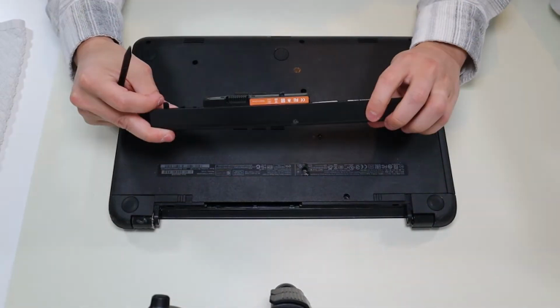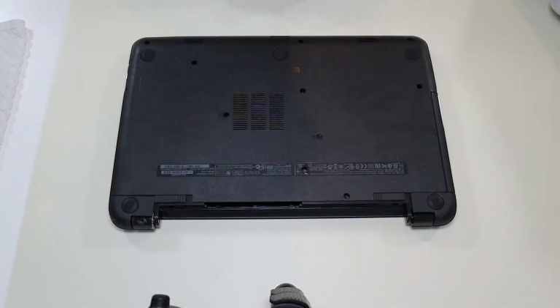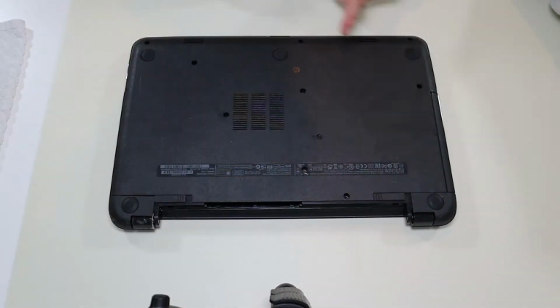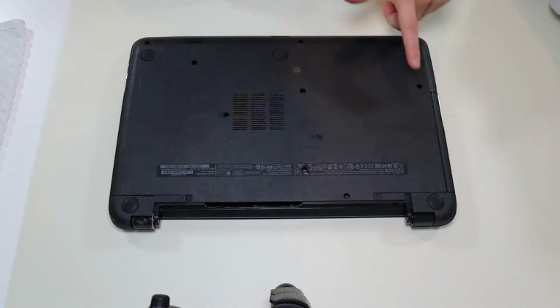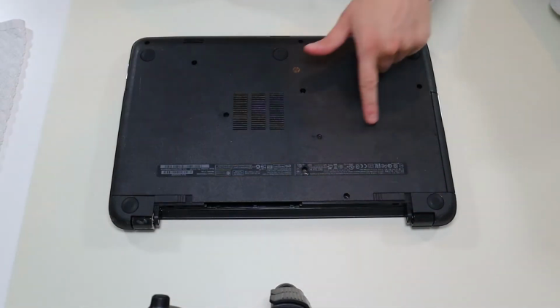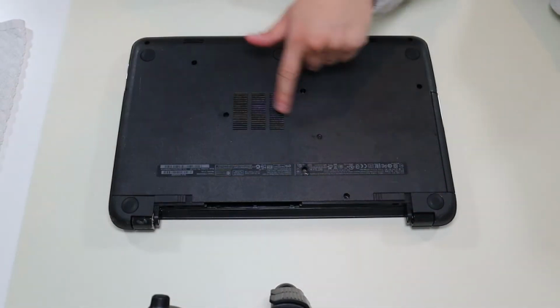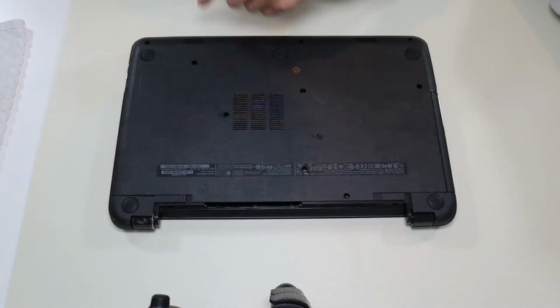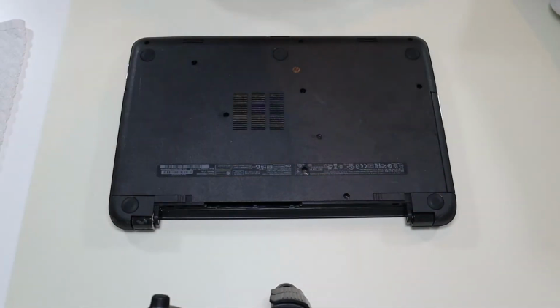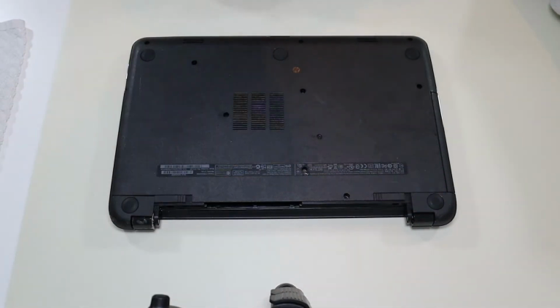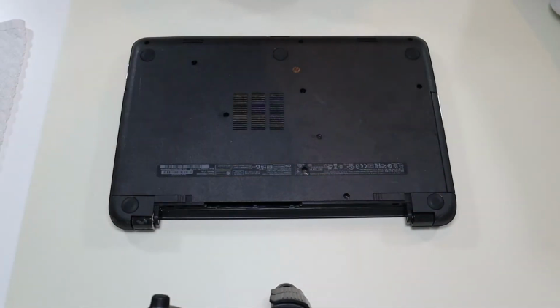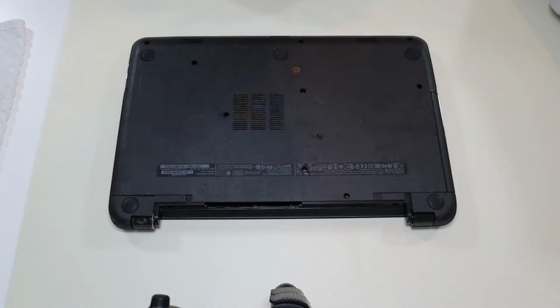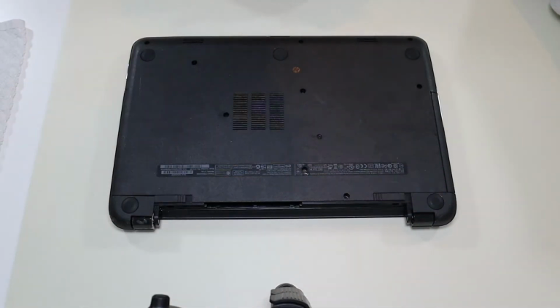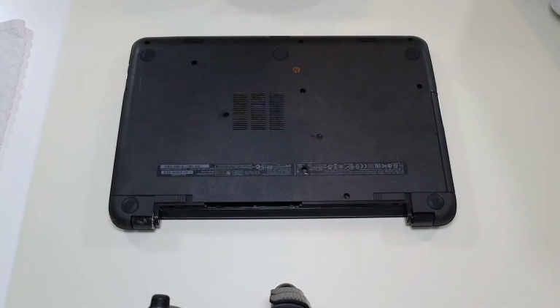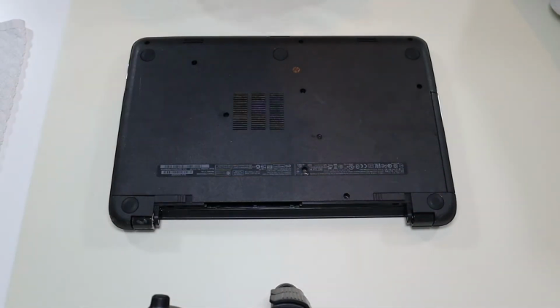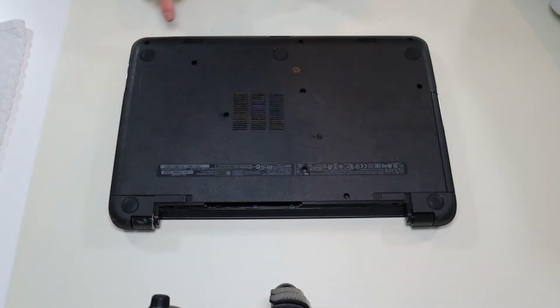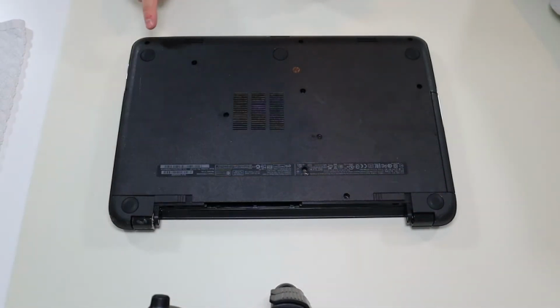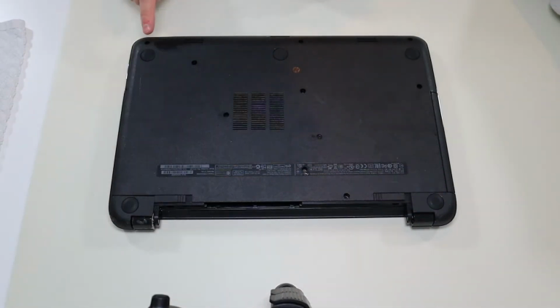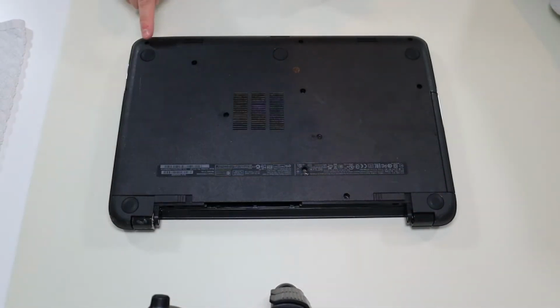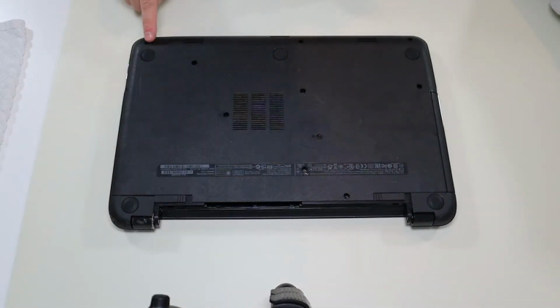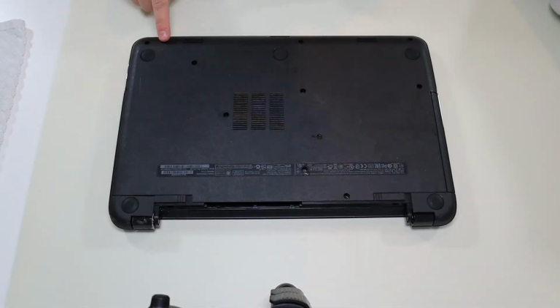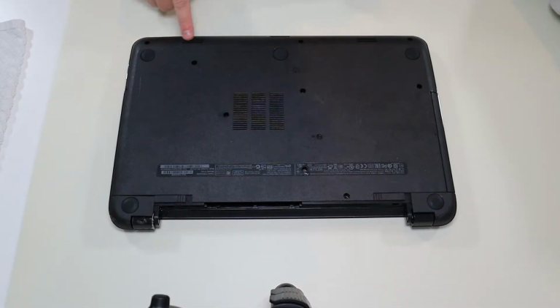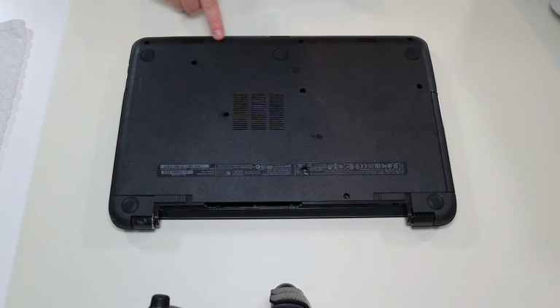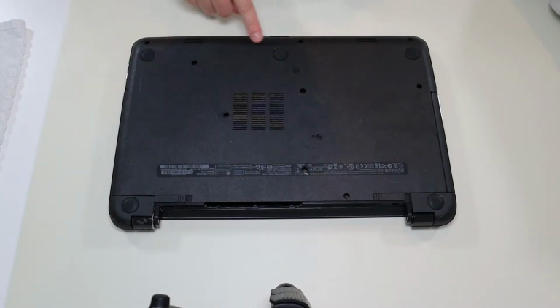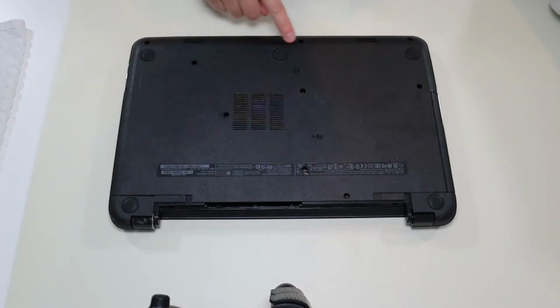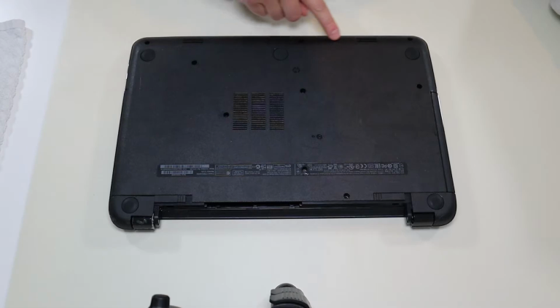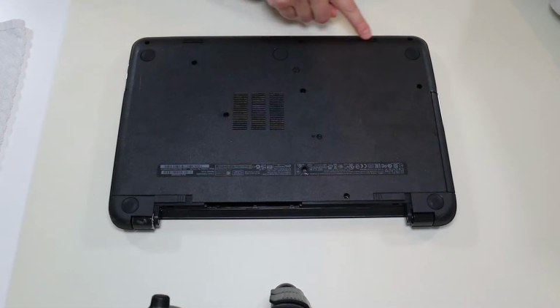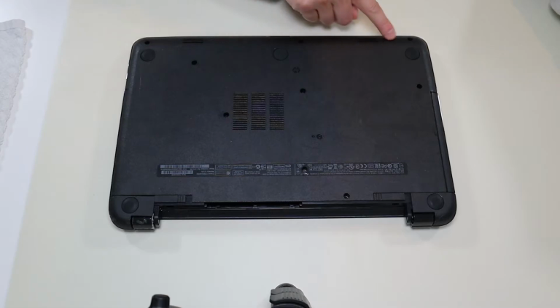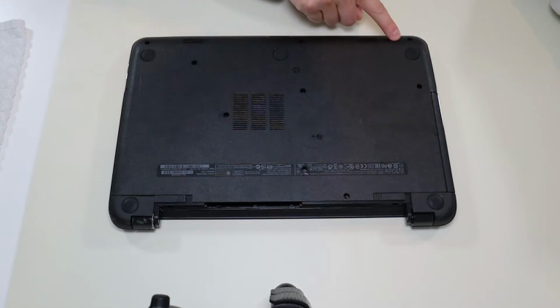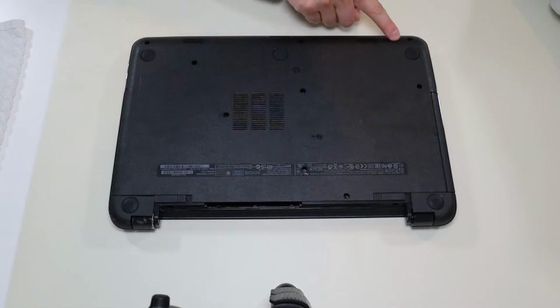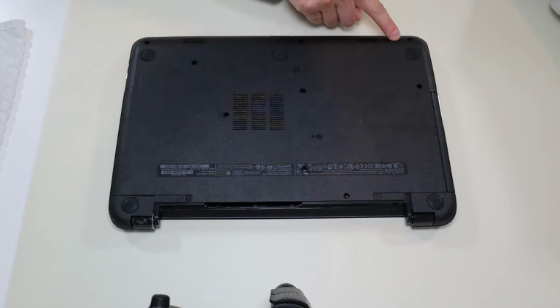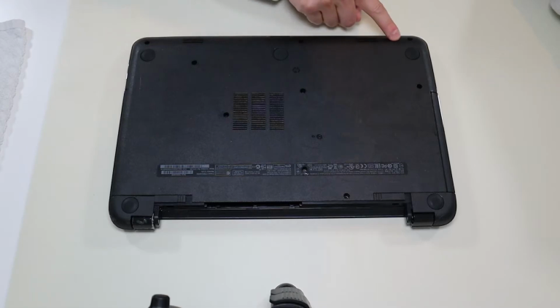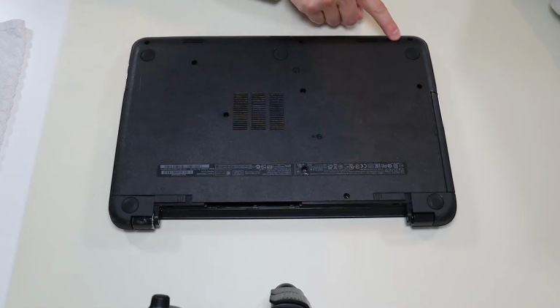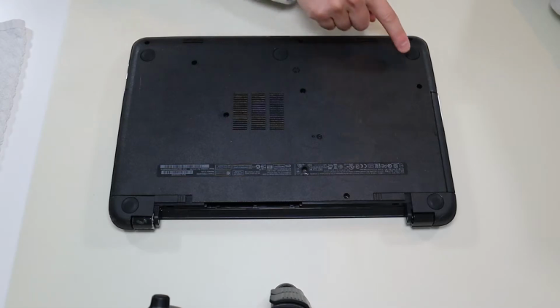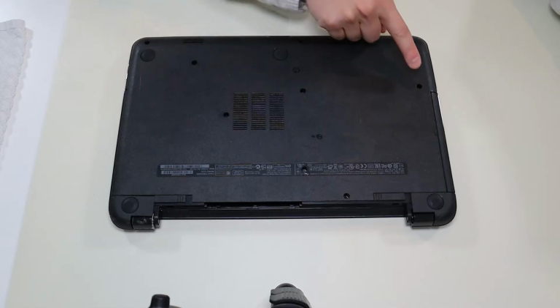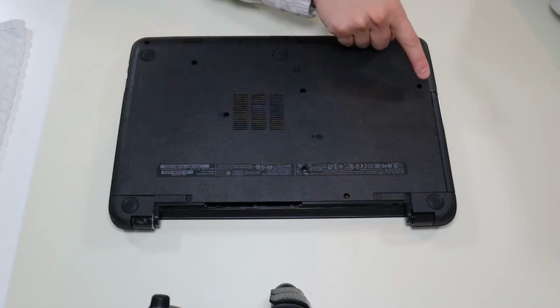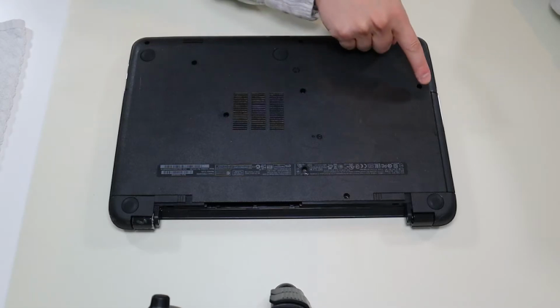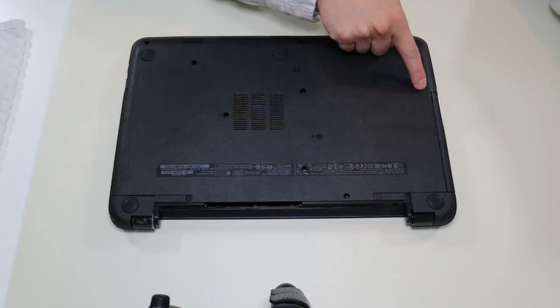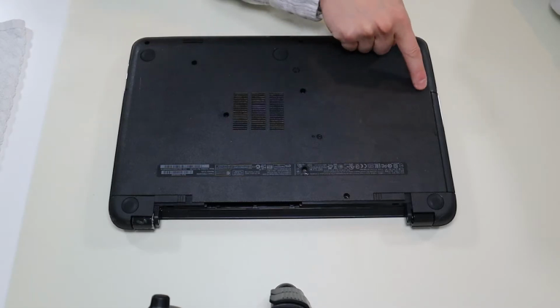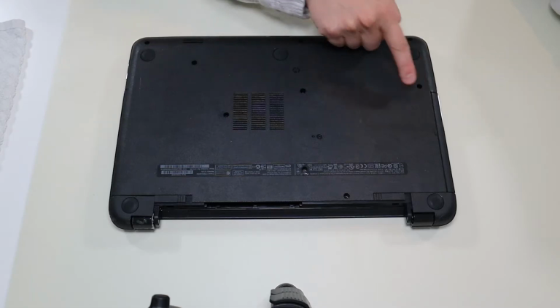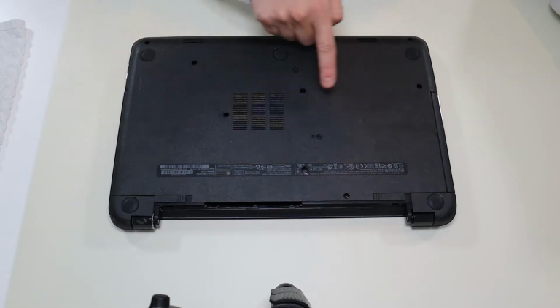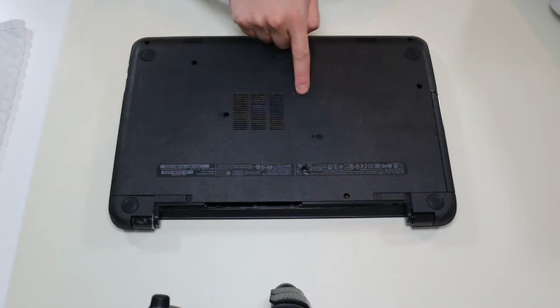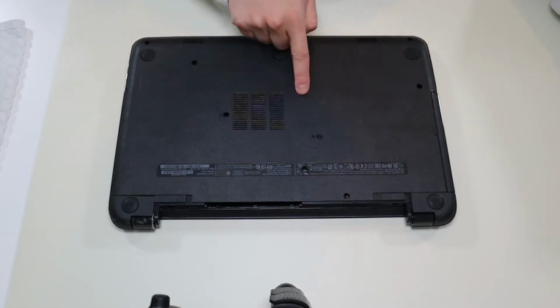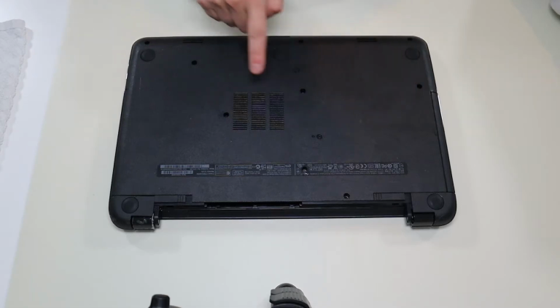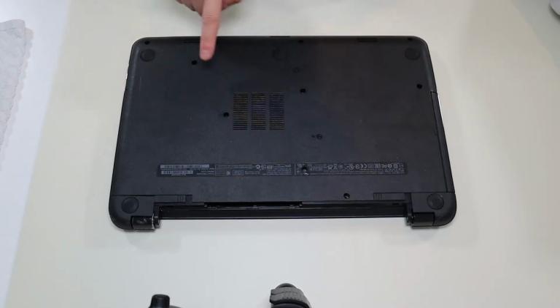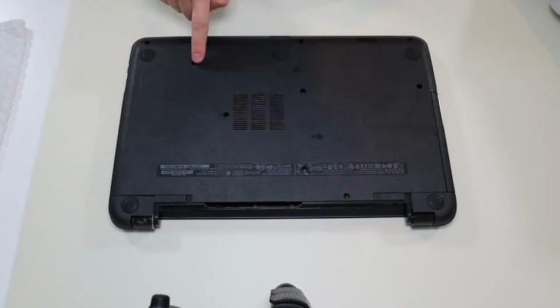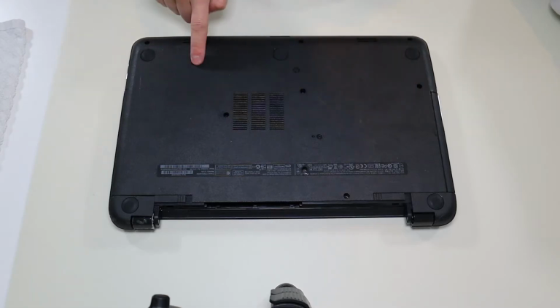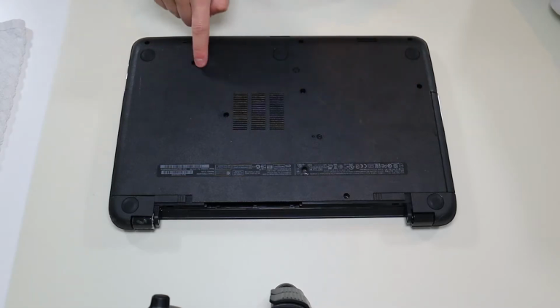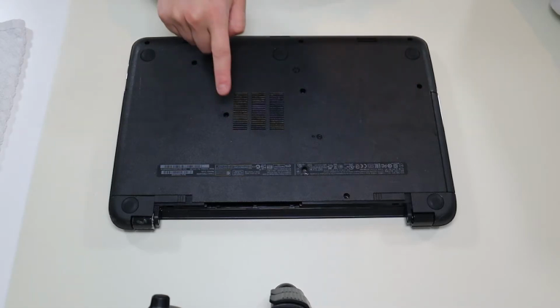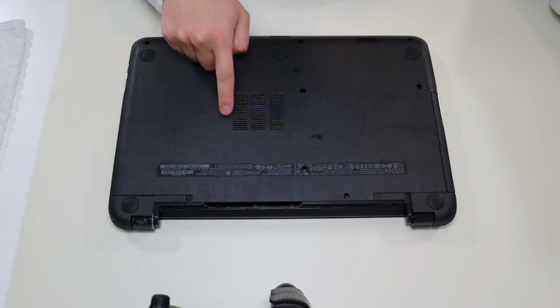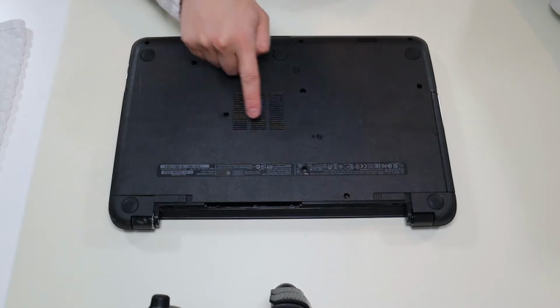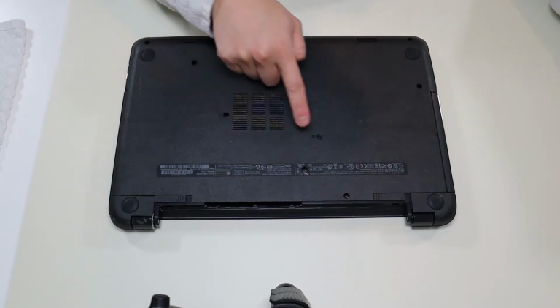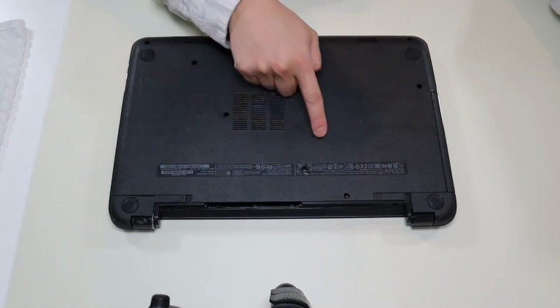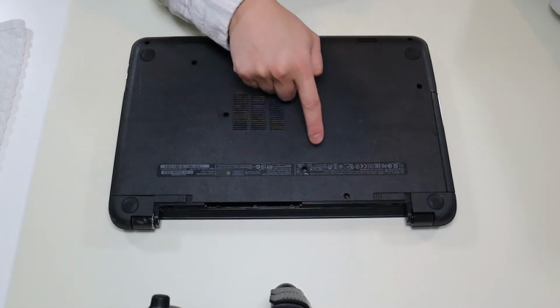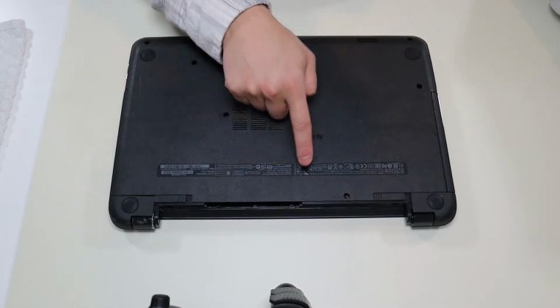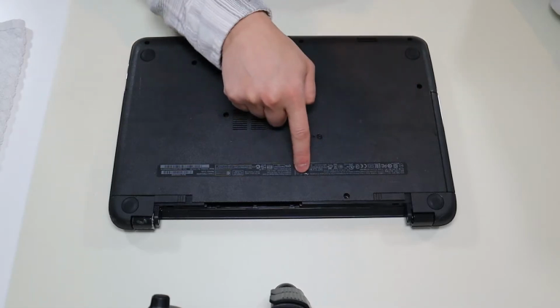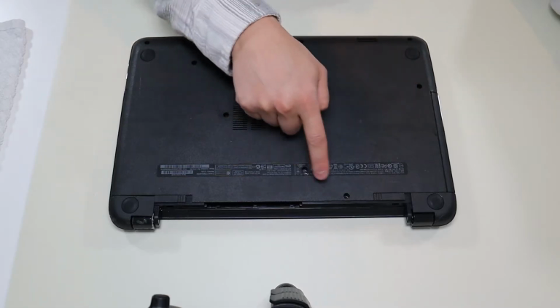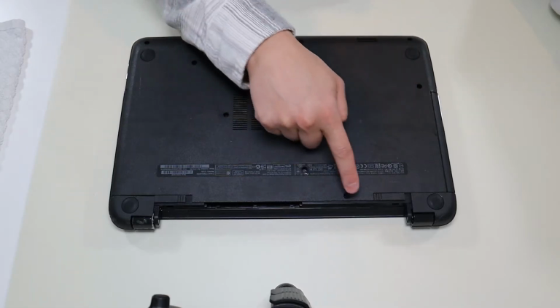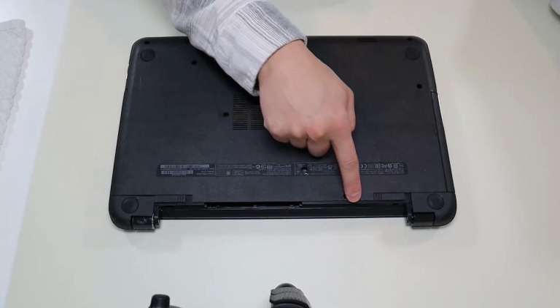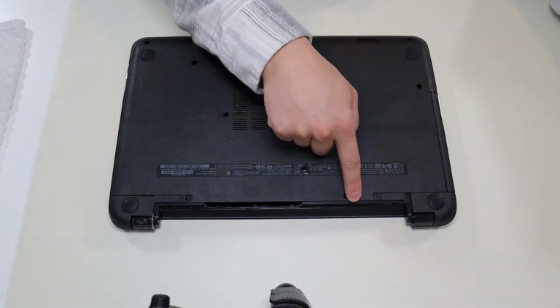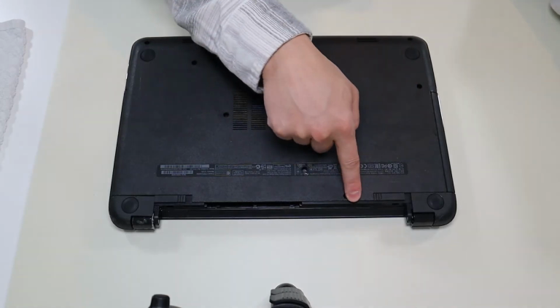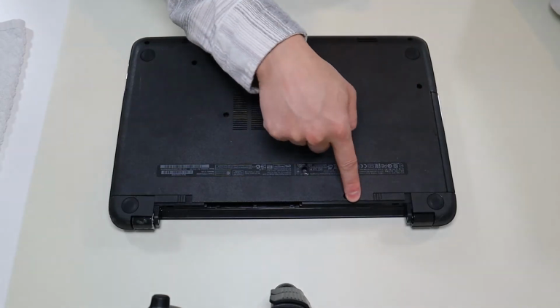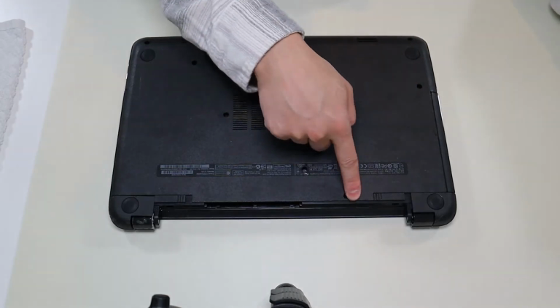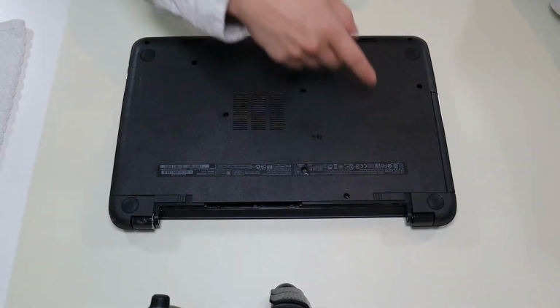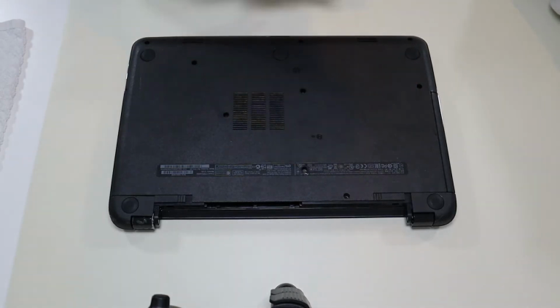I'm going to go ahead and take out all my screws. I have three along the bottom — four, five, six, seven, eight, nine, ten screws total.